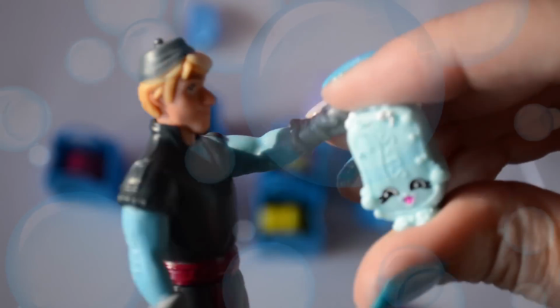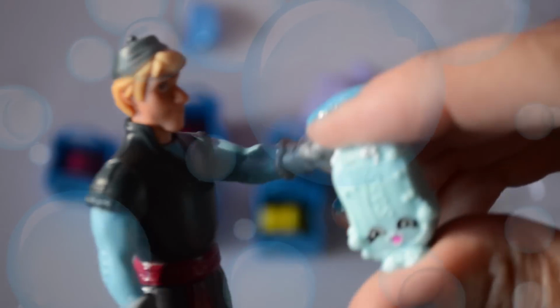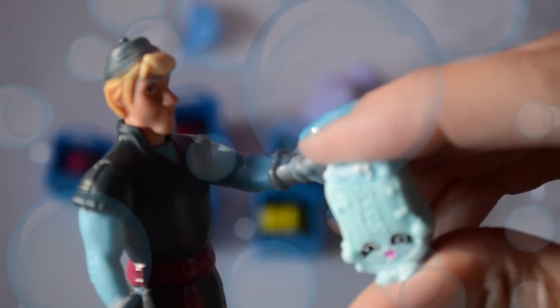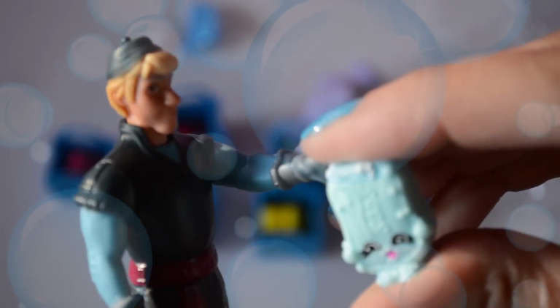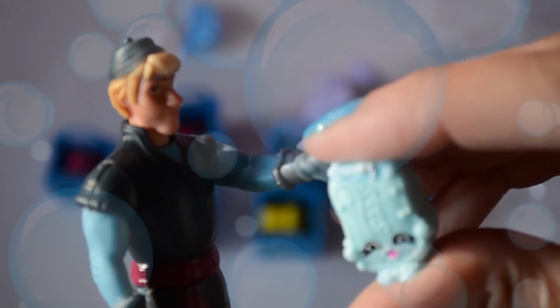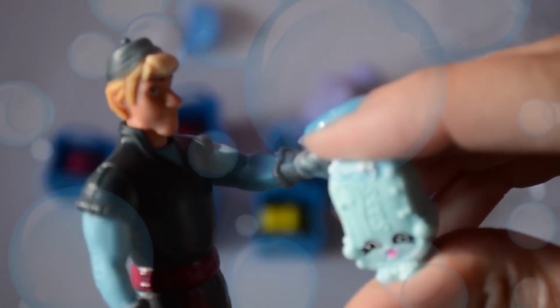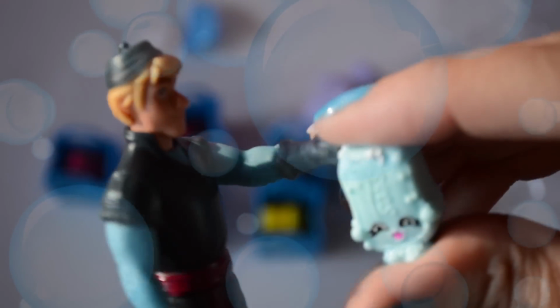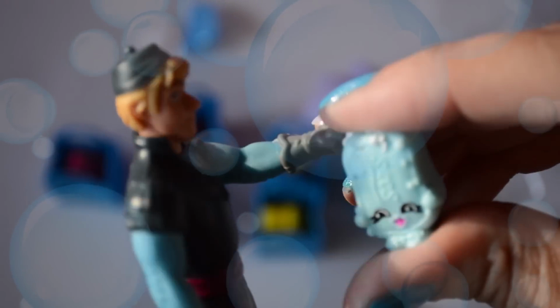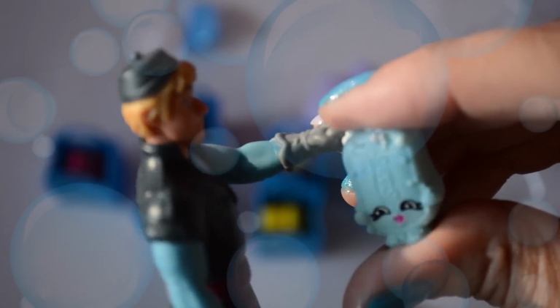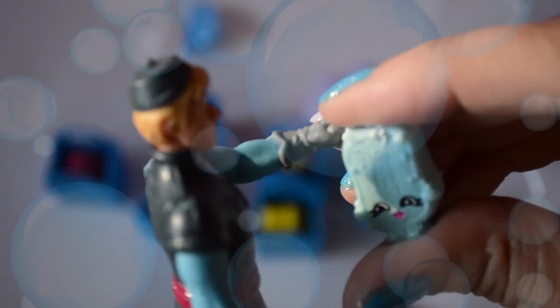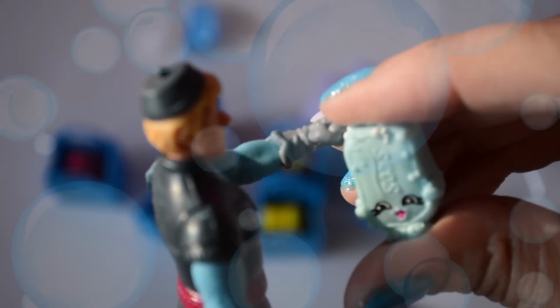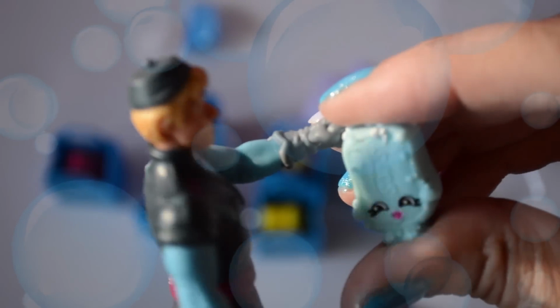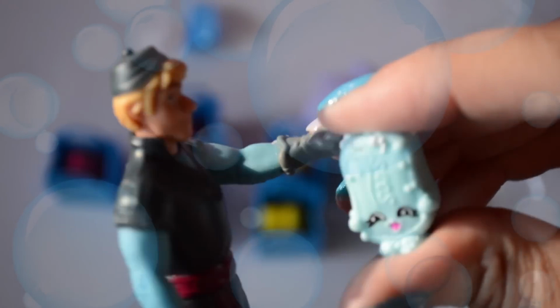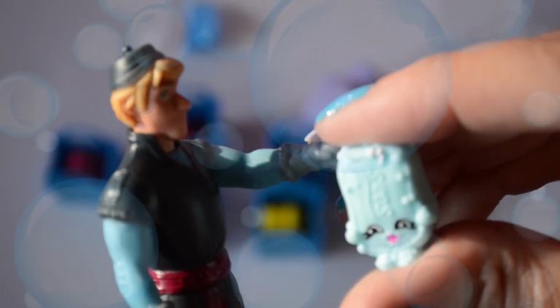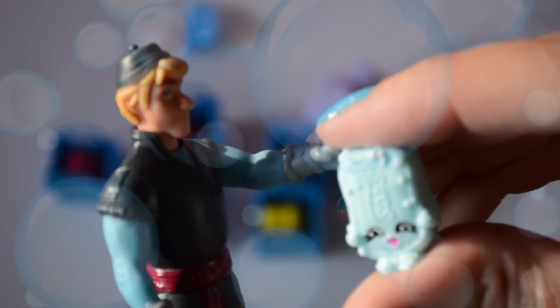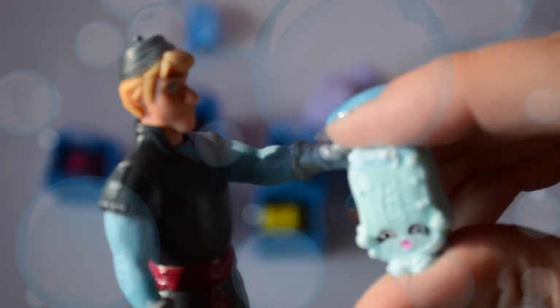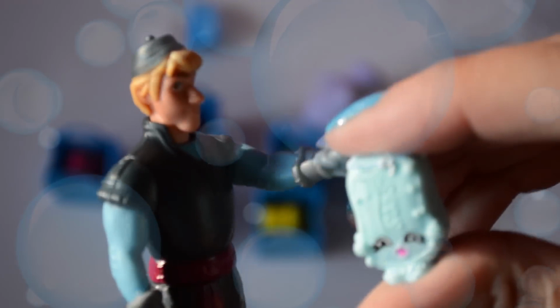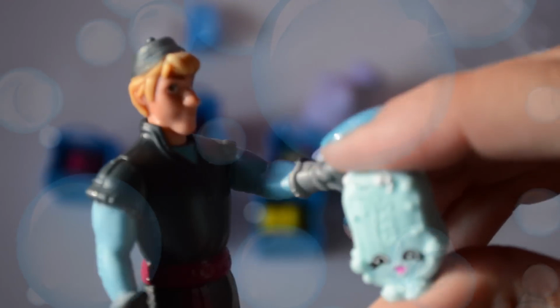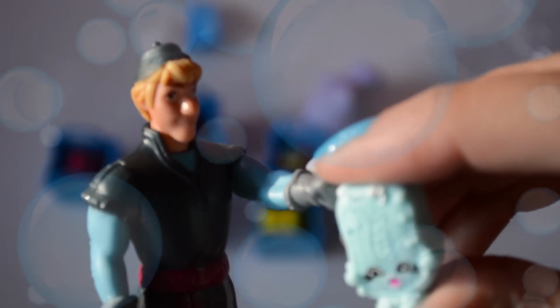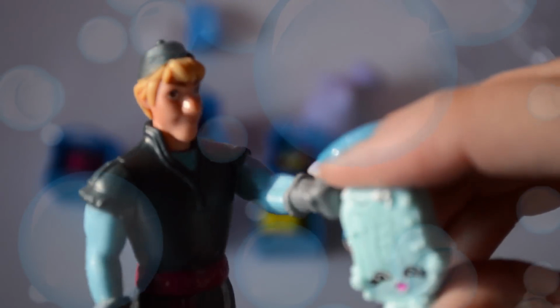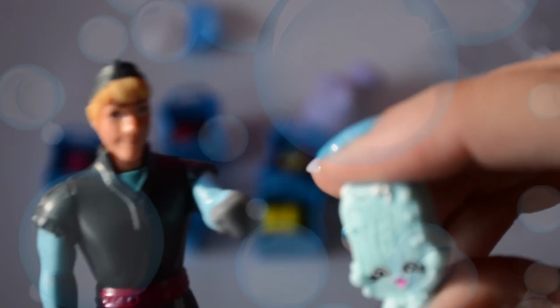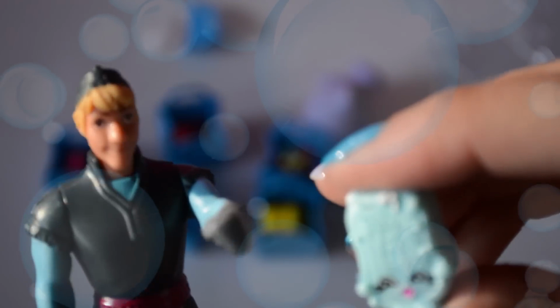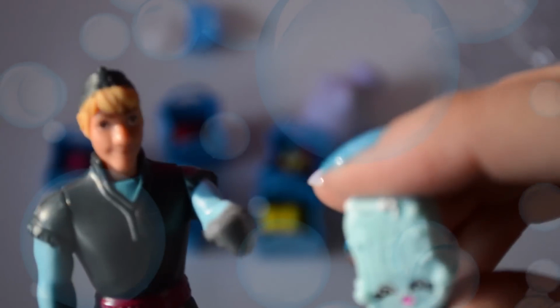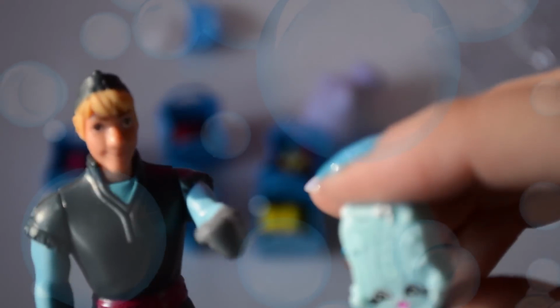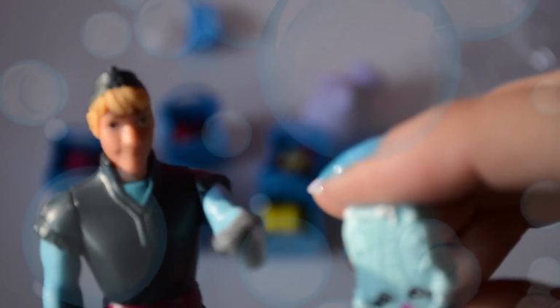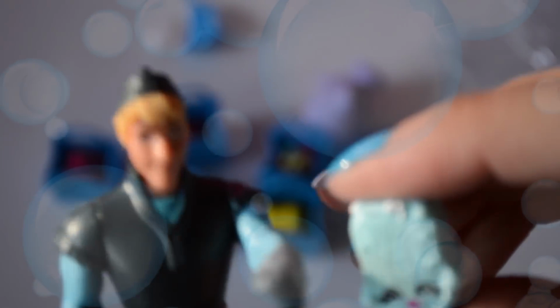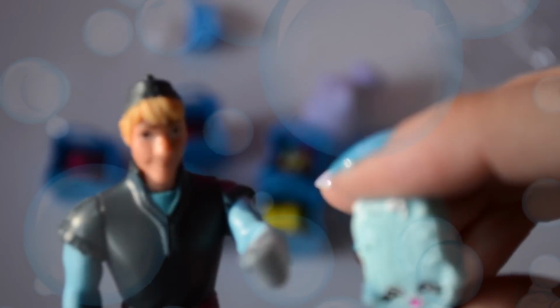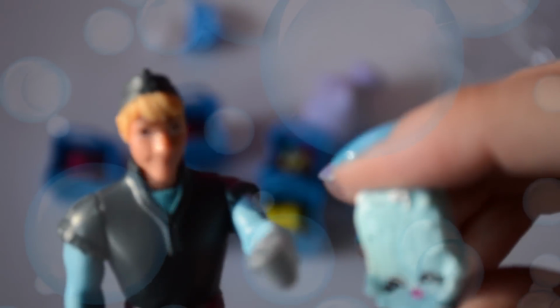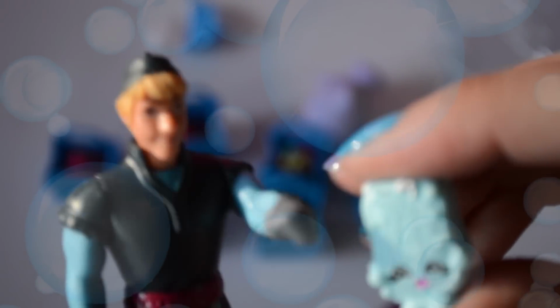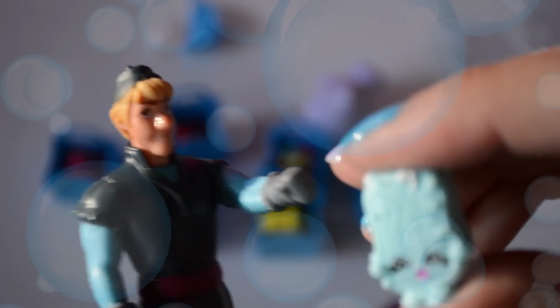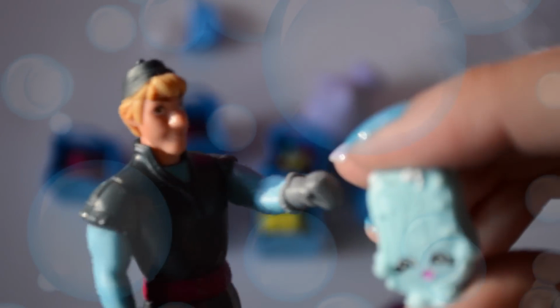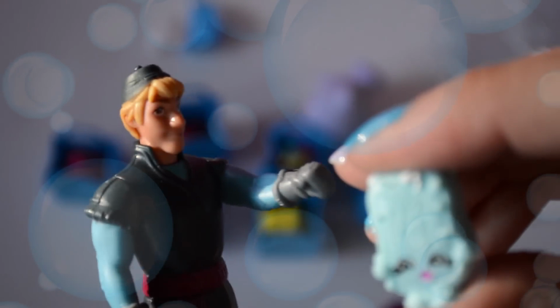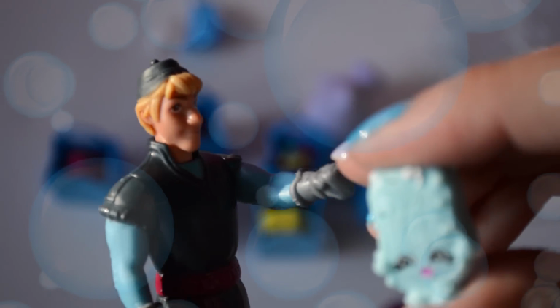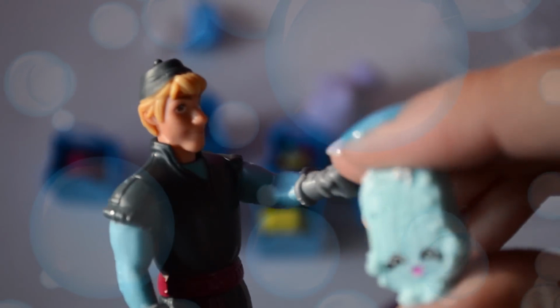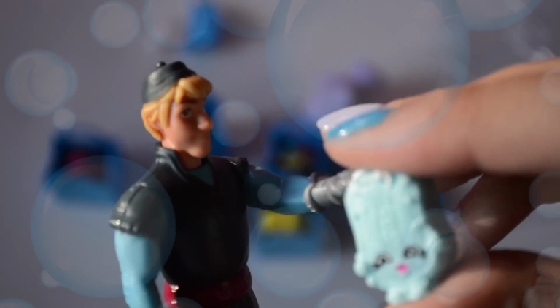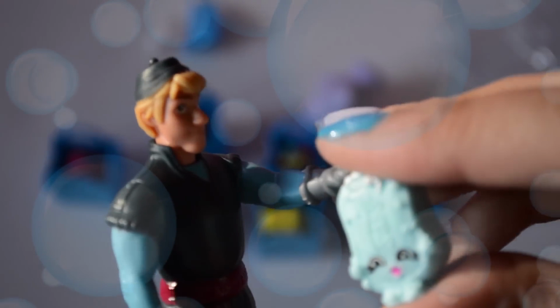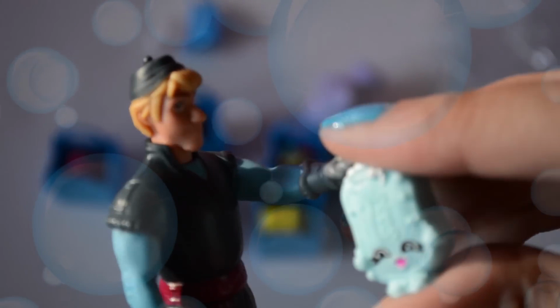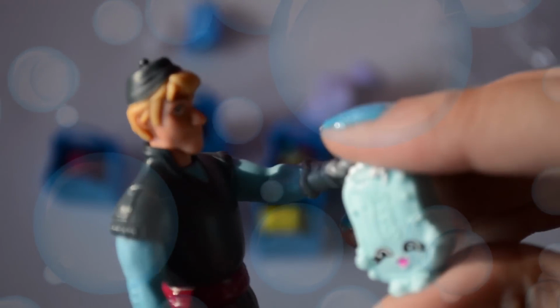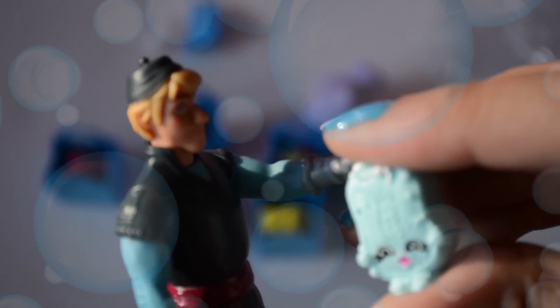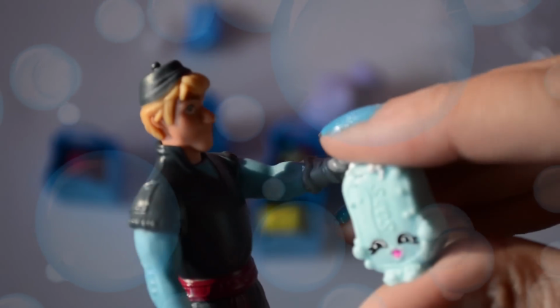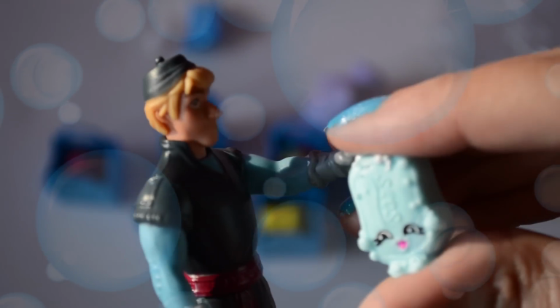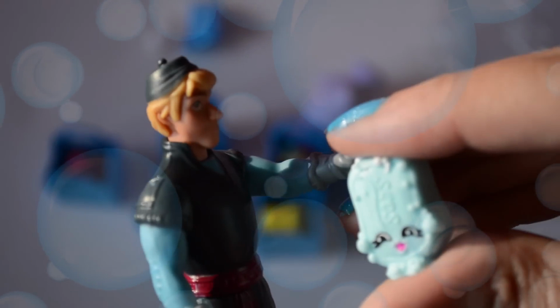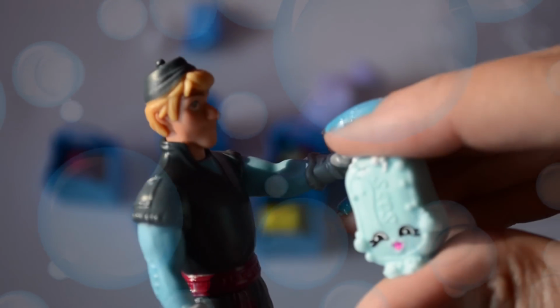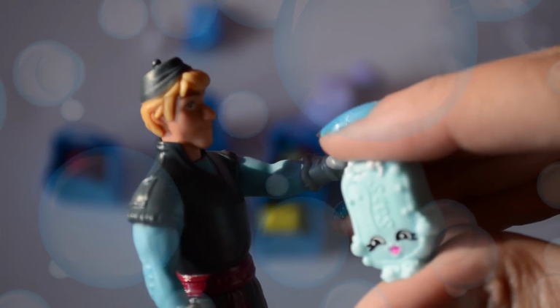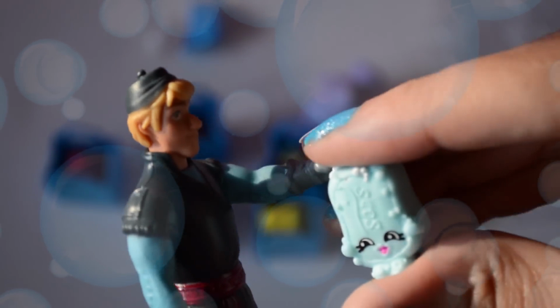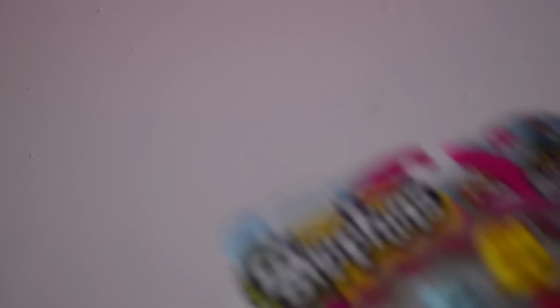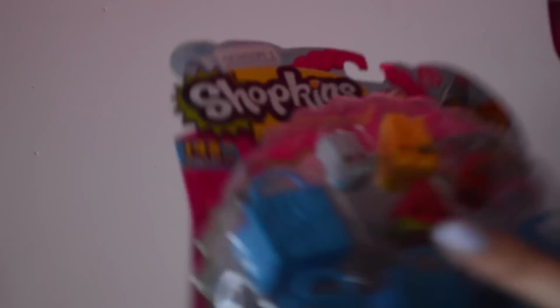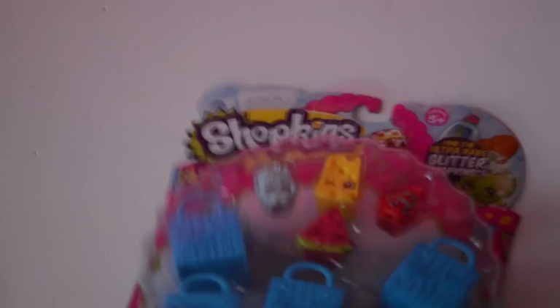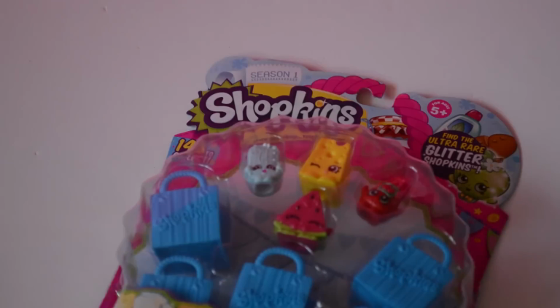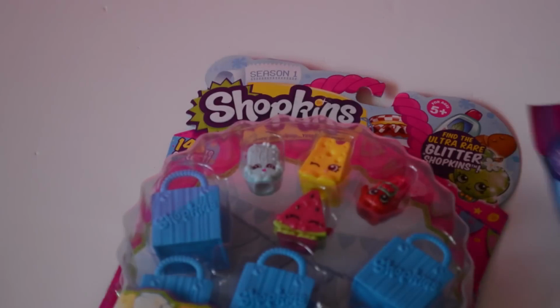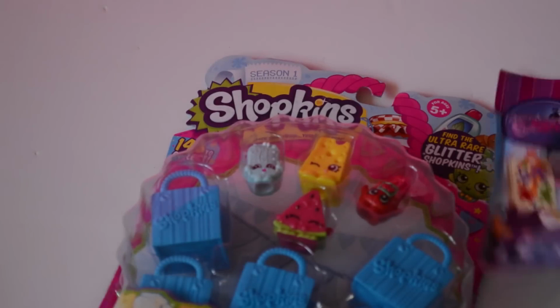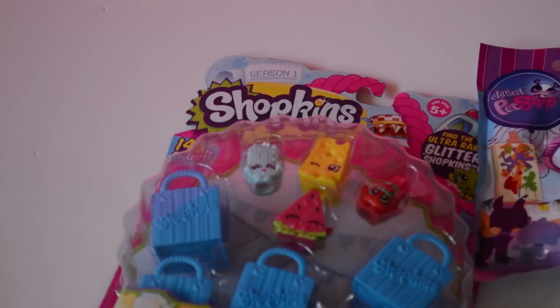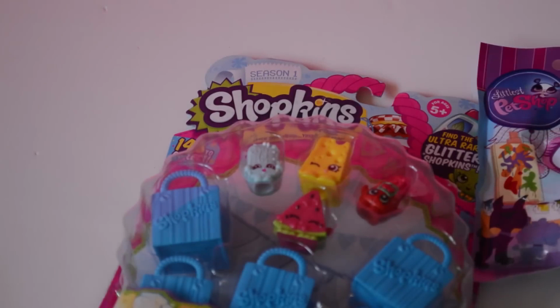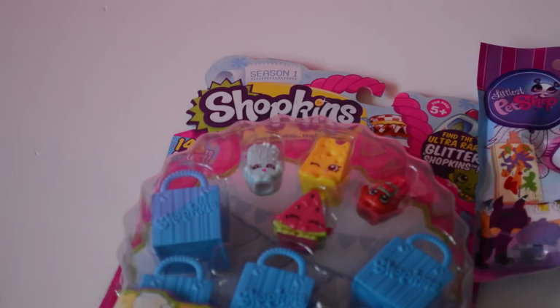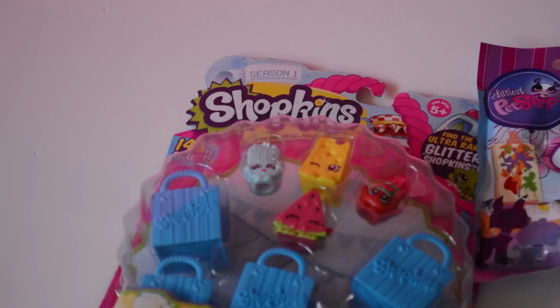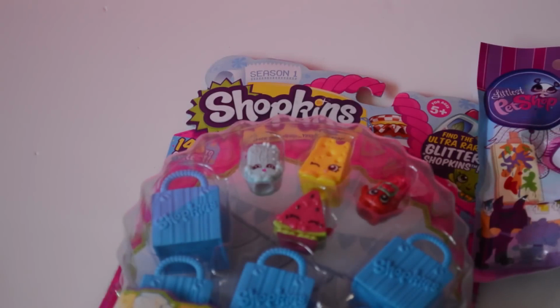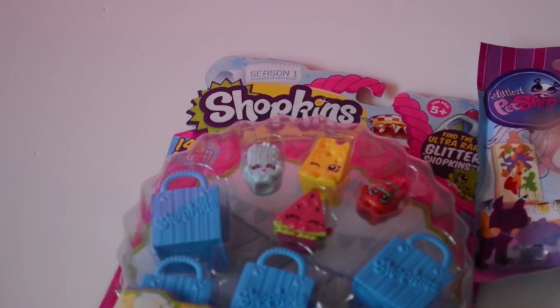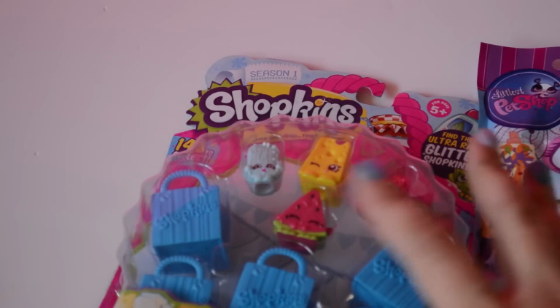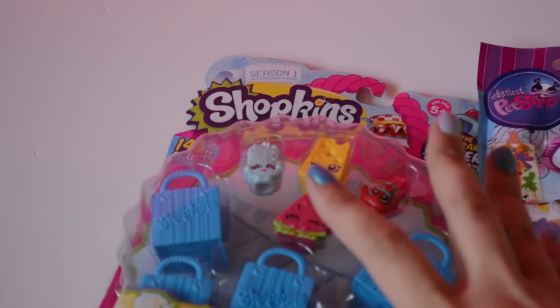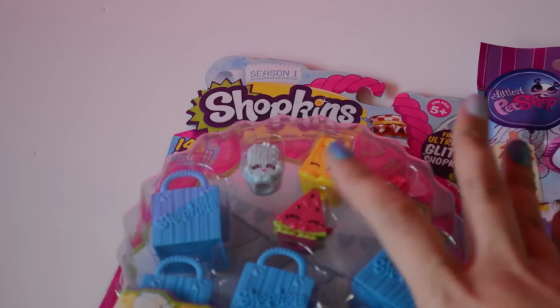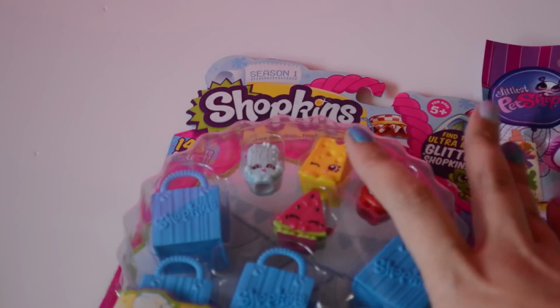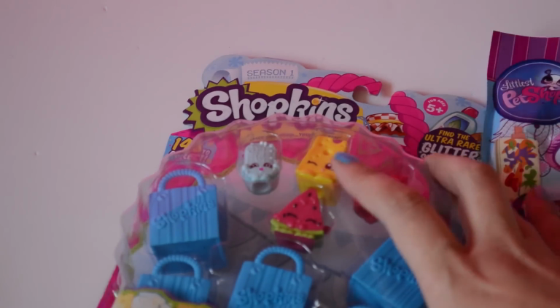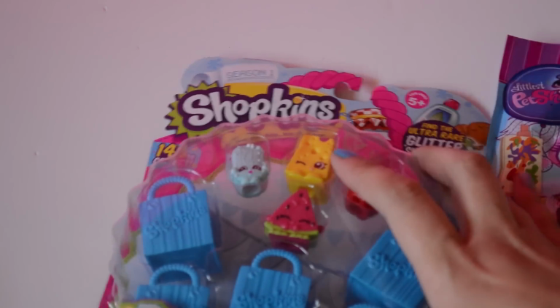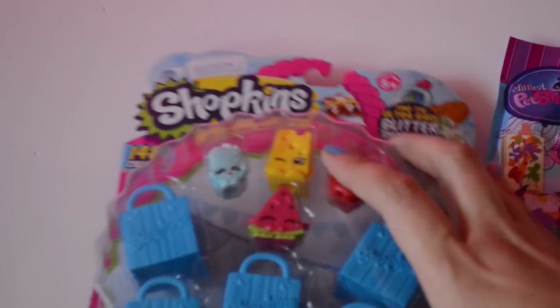Believe me, I don't want to use a talking soap on my armpits. Thank you! Hey, it's the Littlest Pet Shopkins!